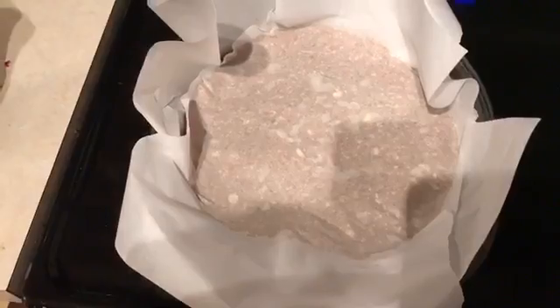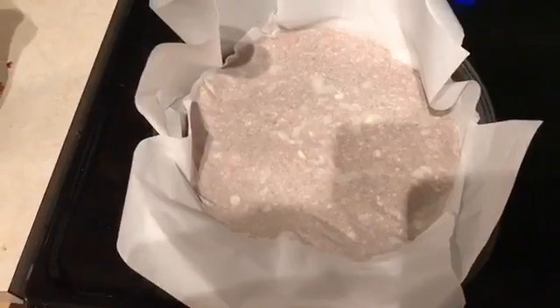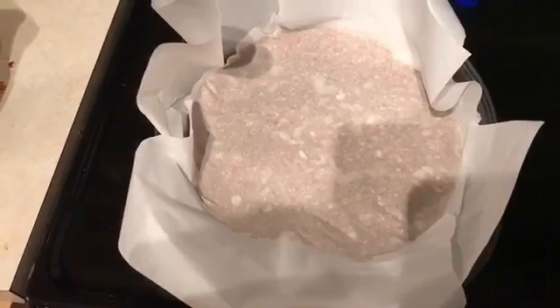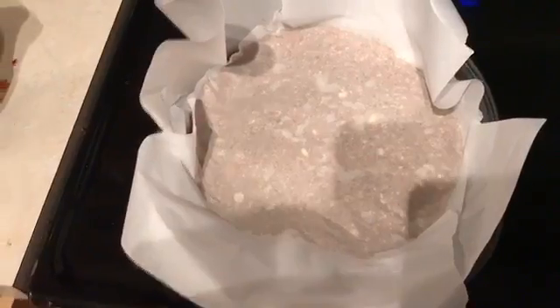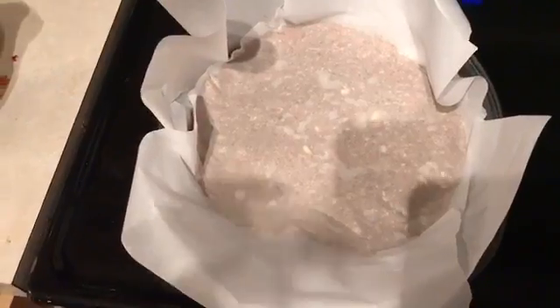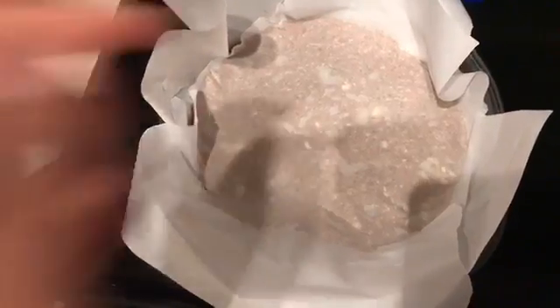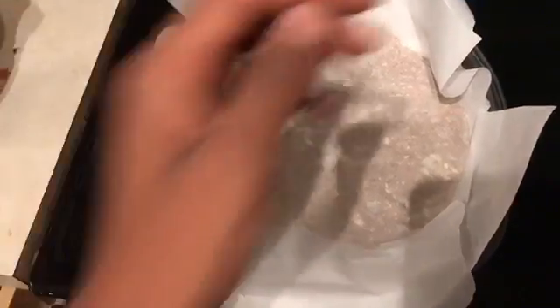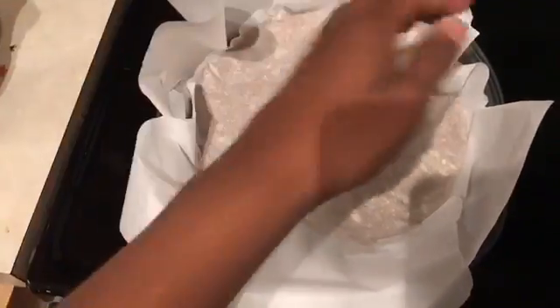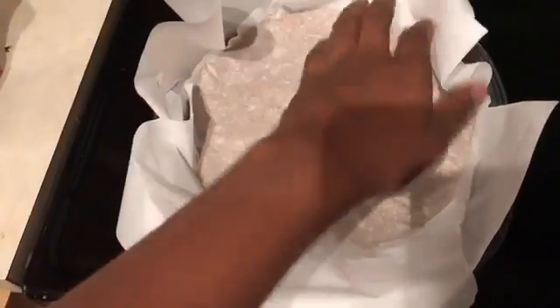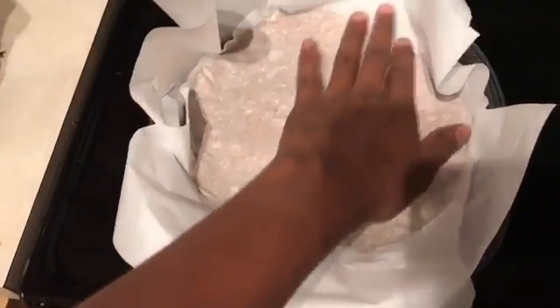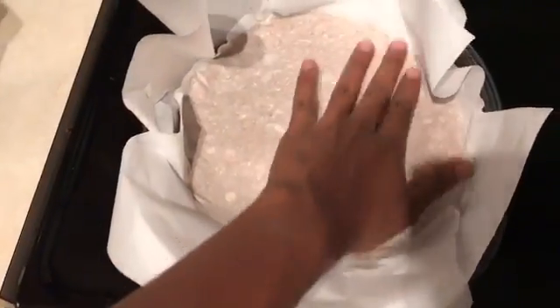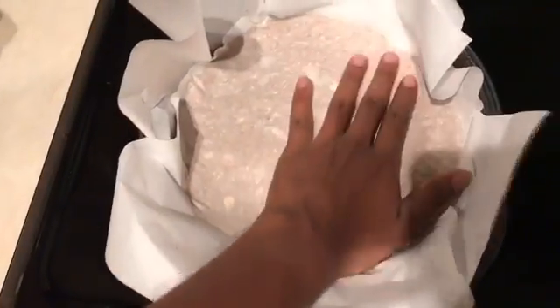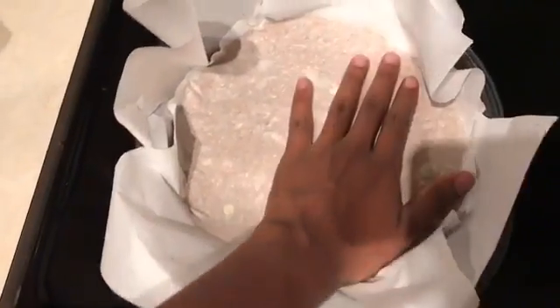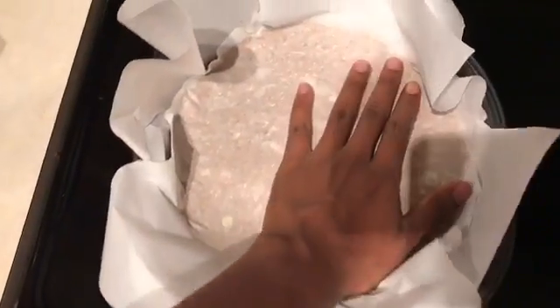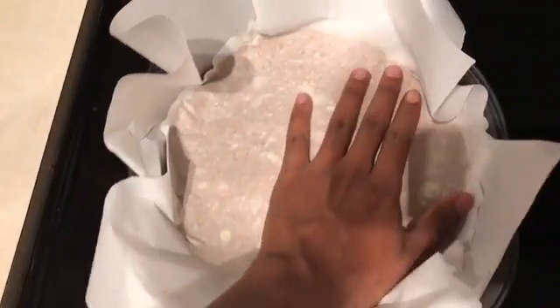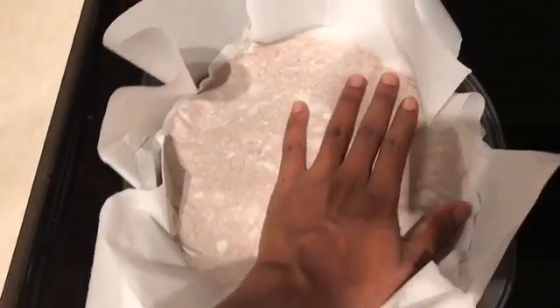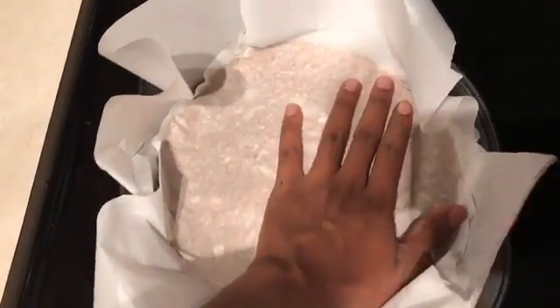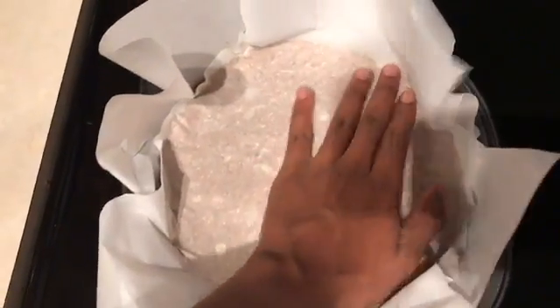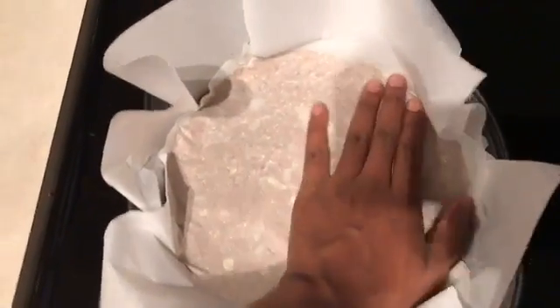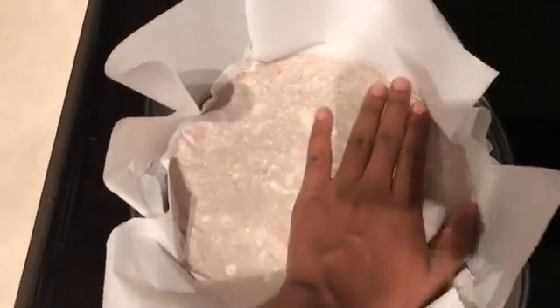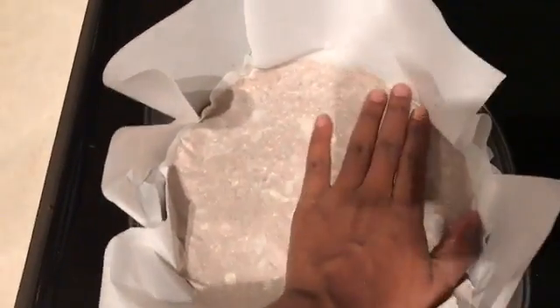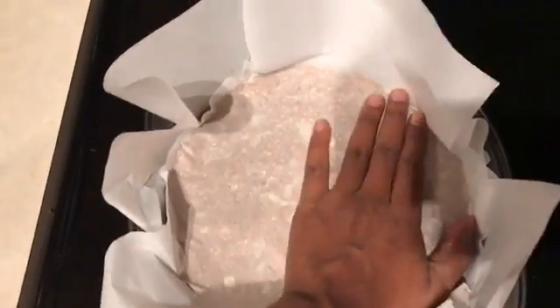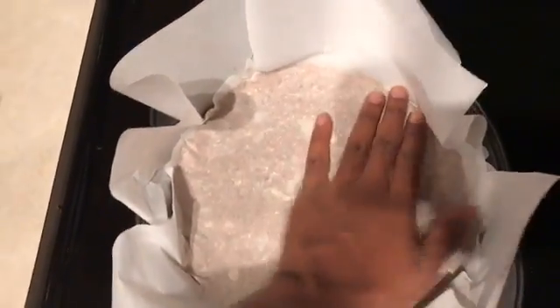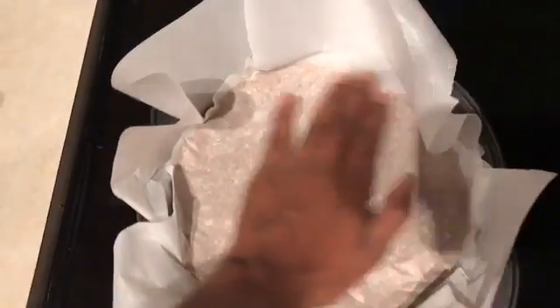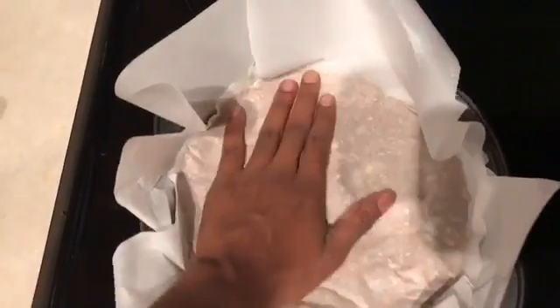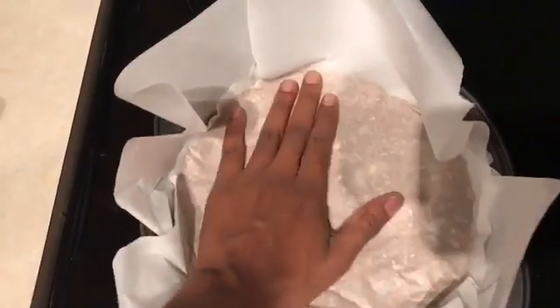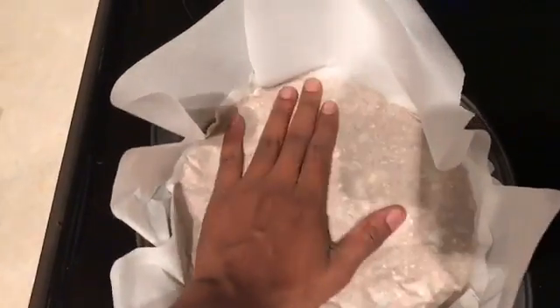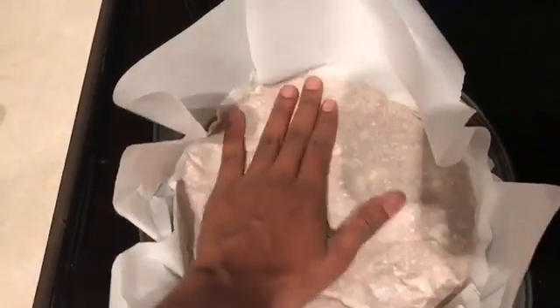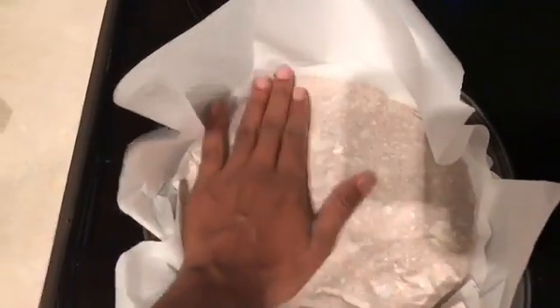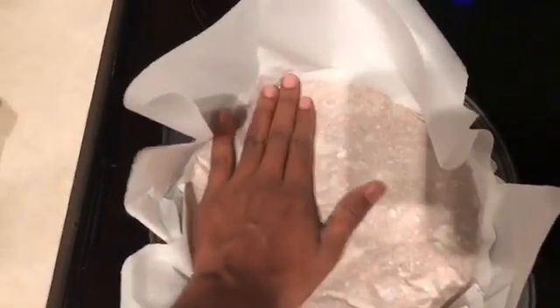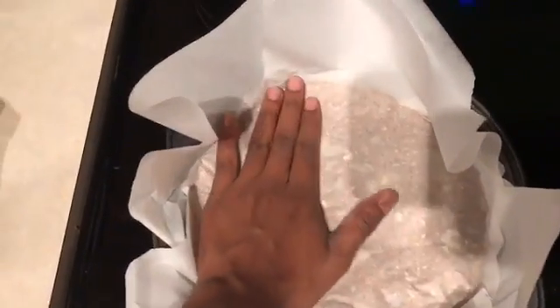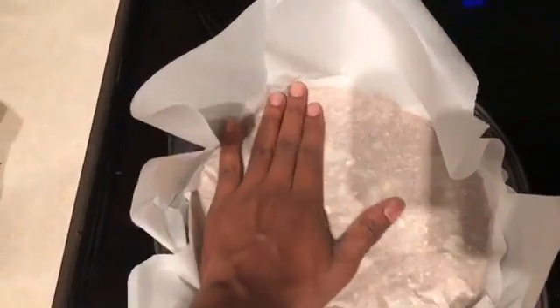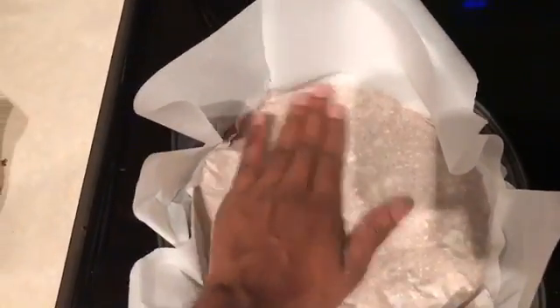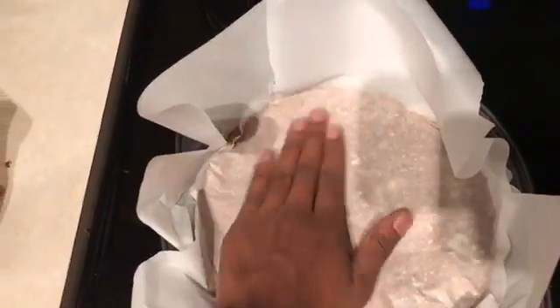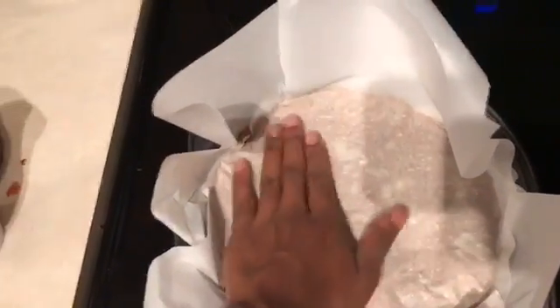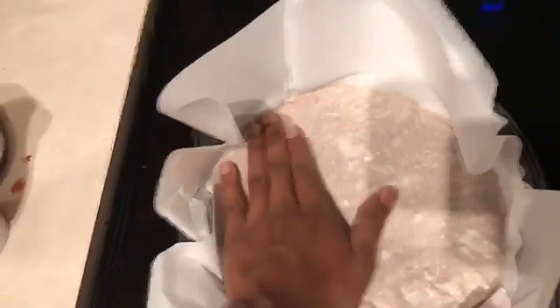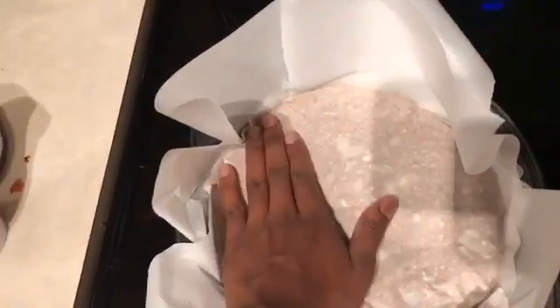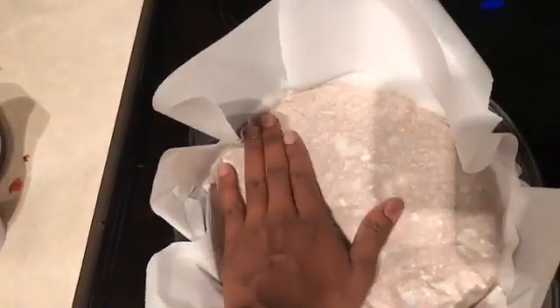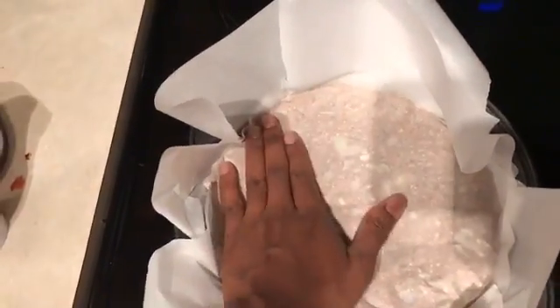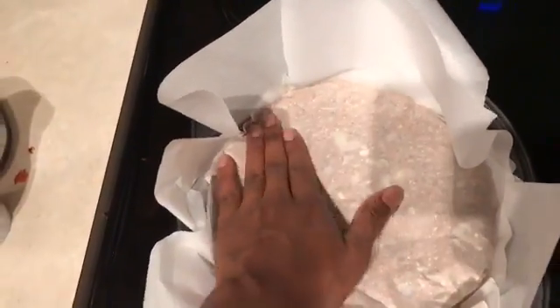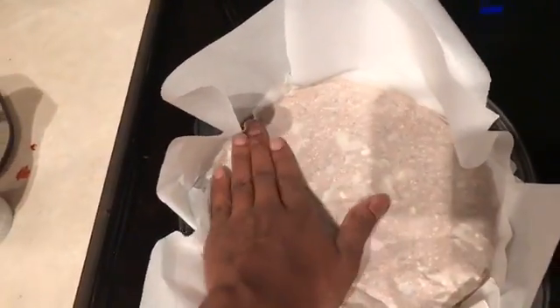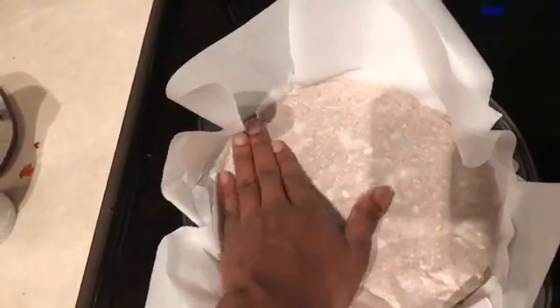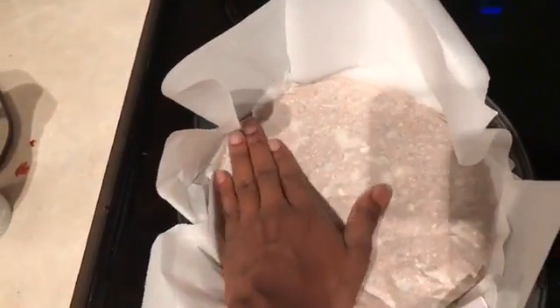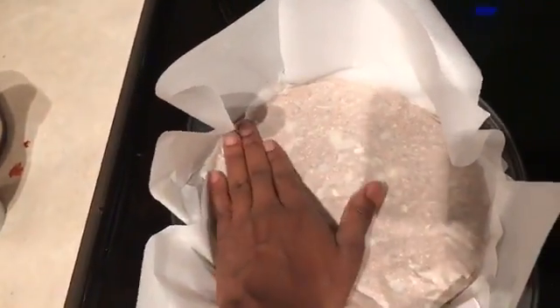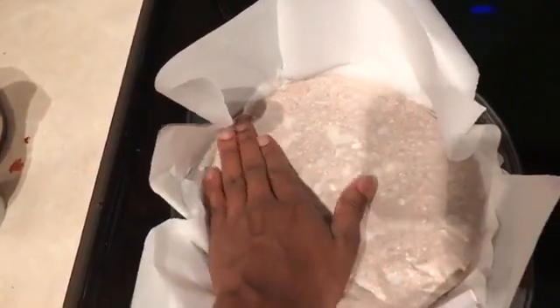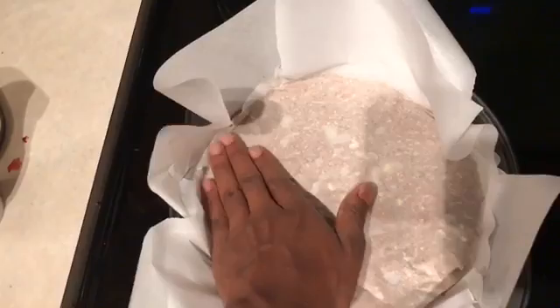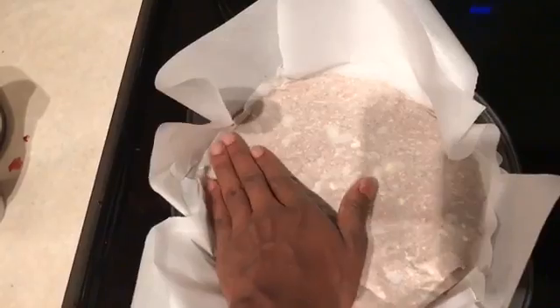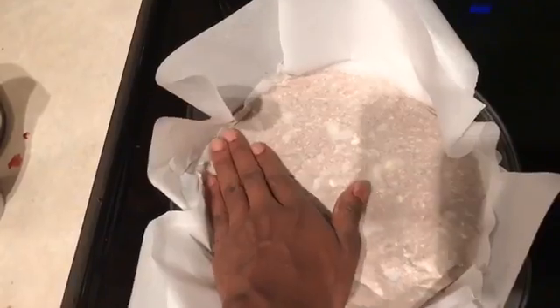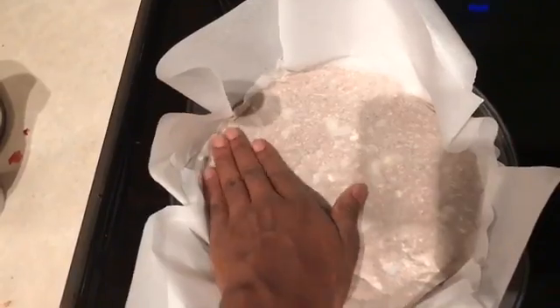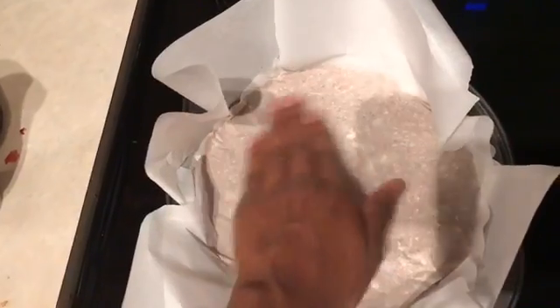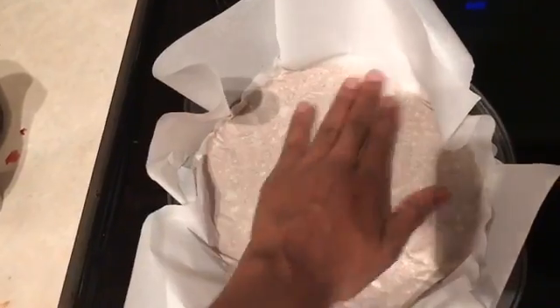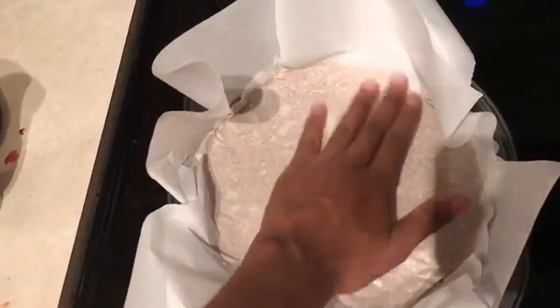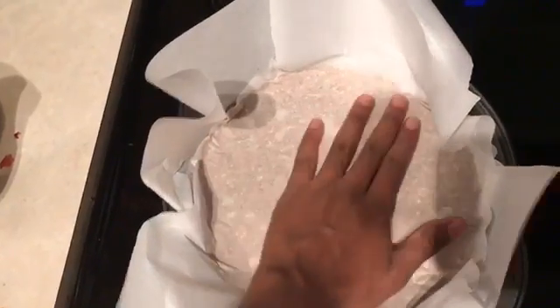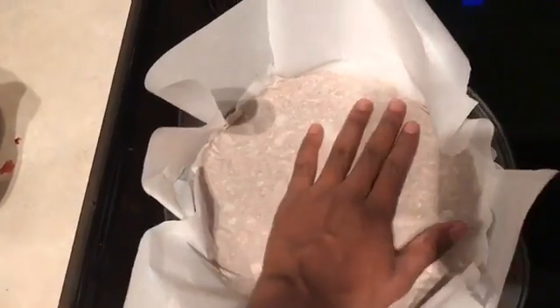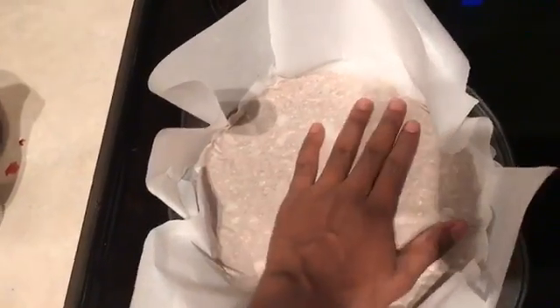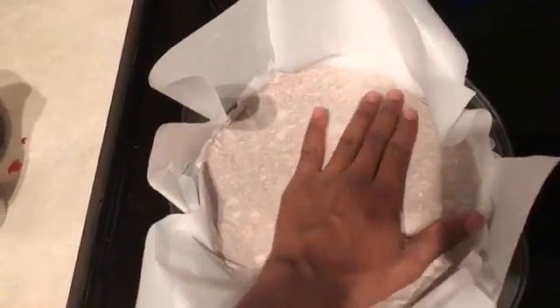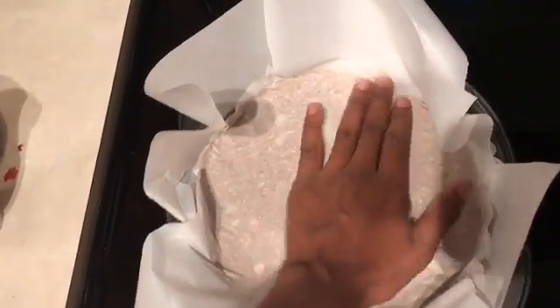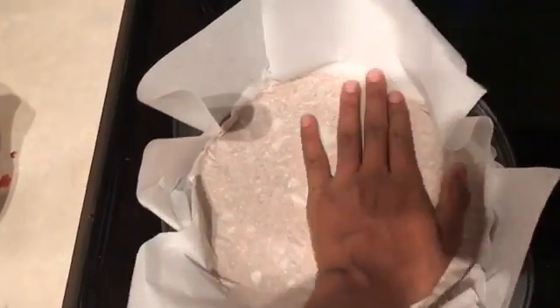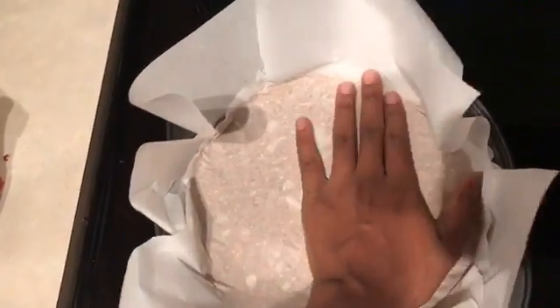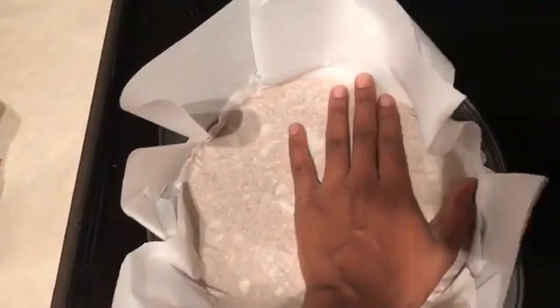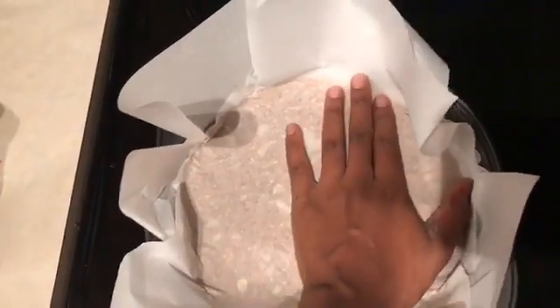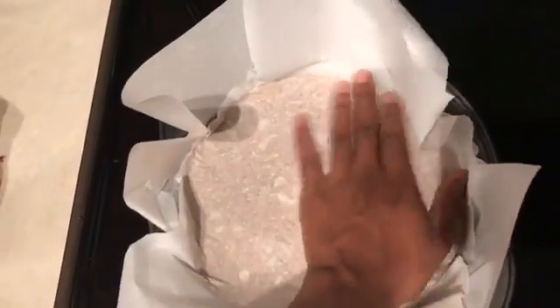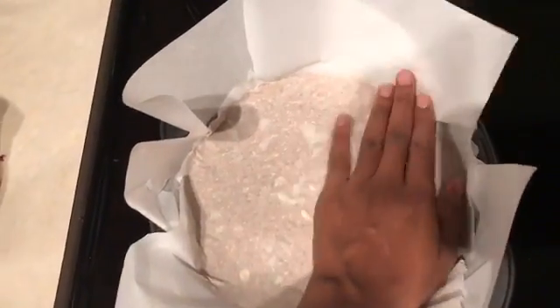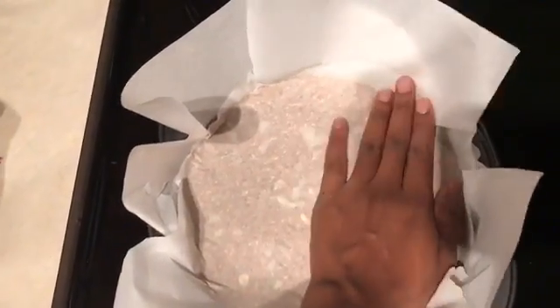Once we have it in there nice and flat, I mashed it down nice and even with the parchment paper on top.